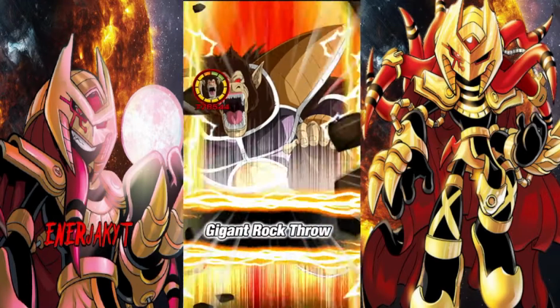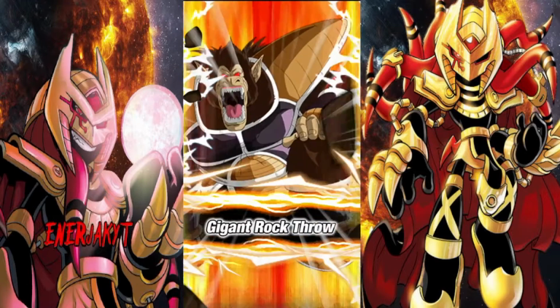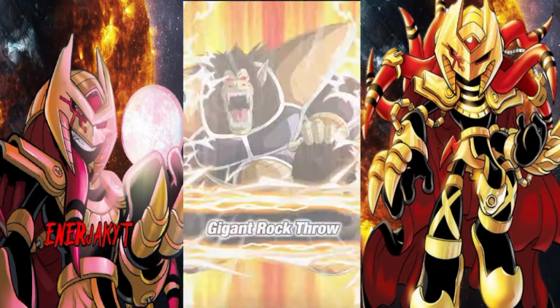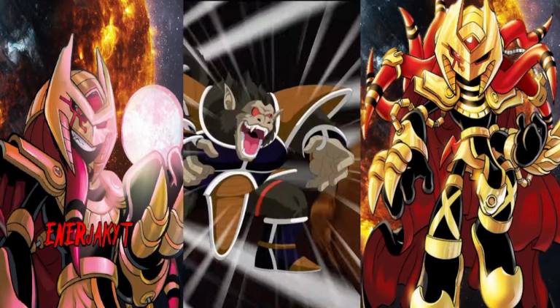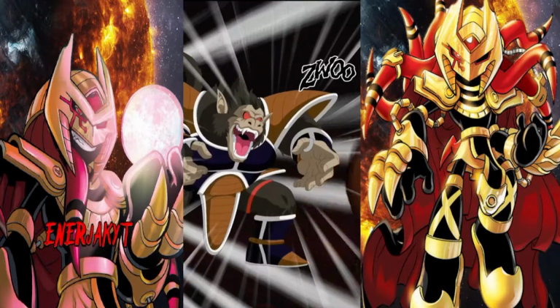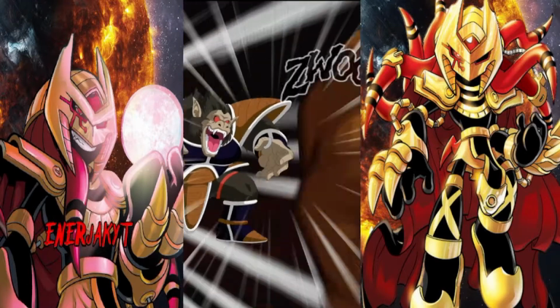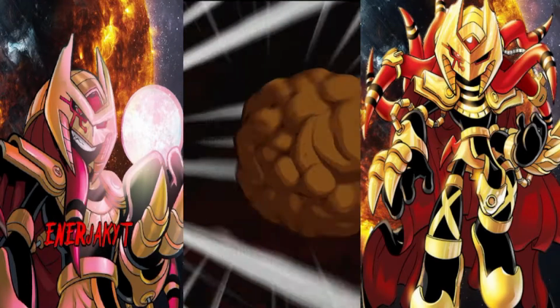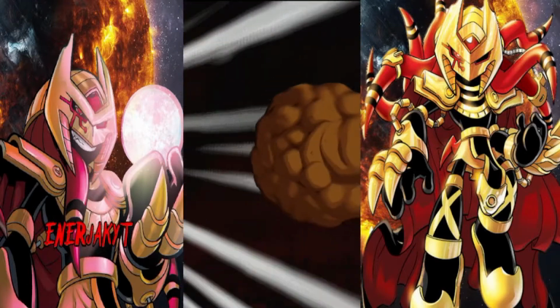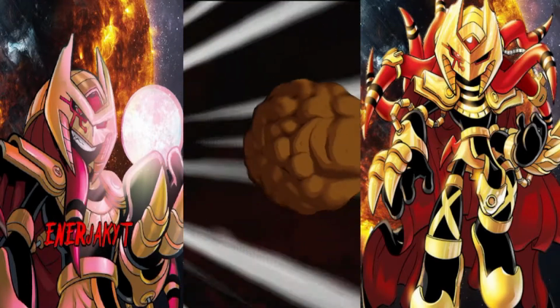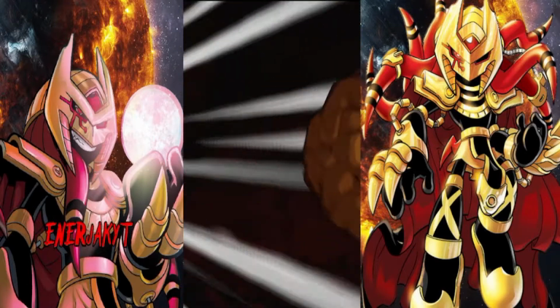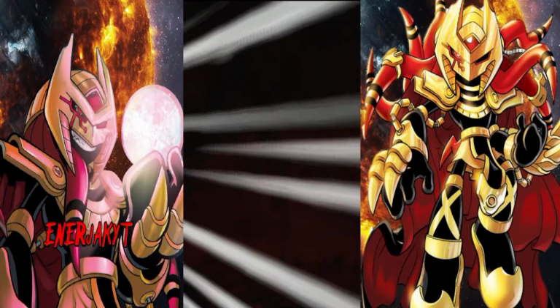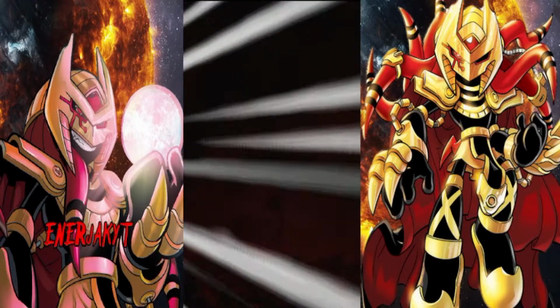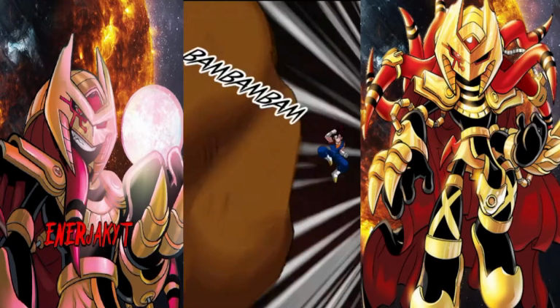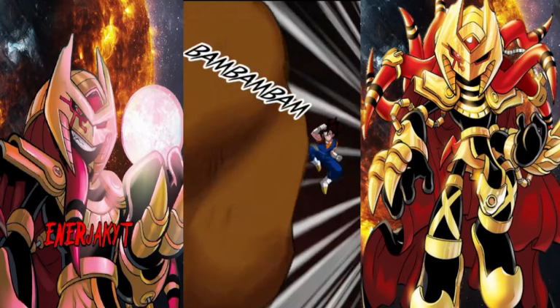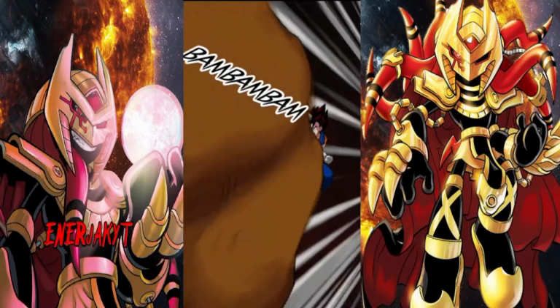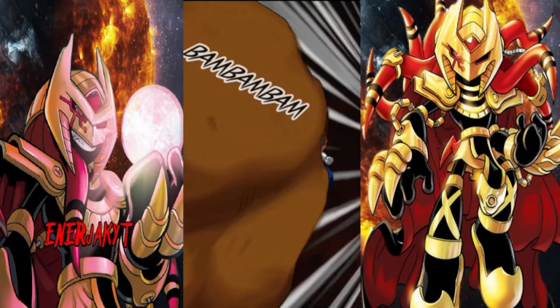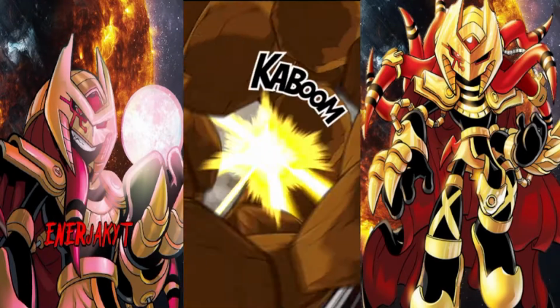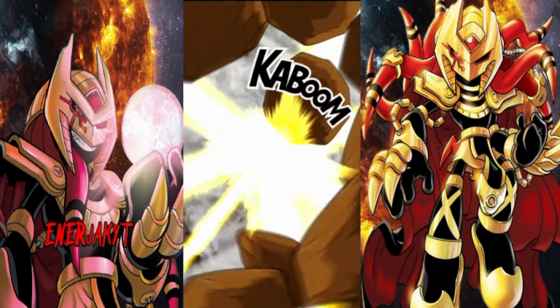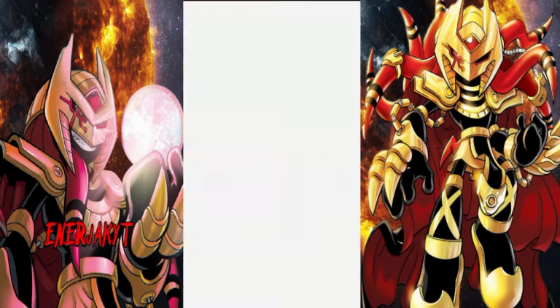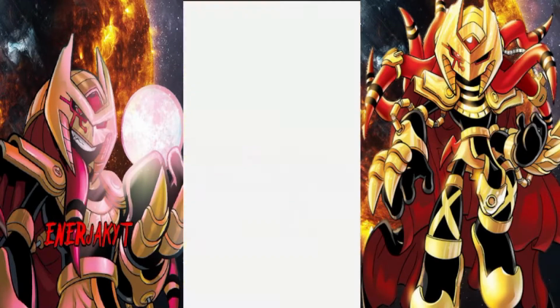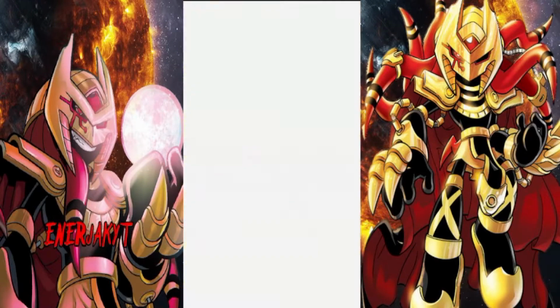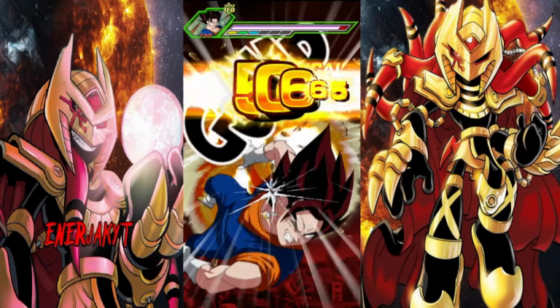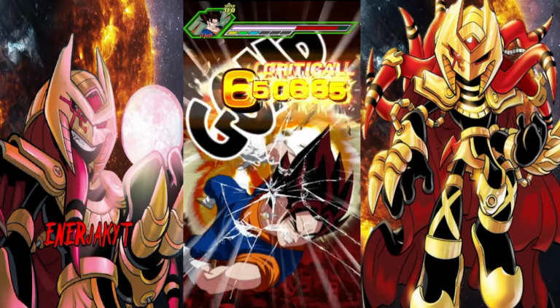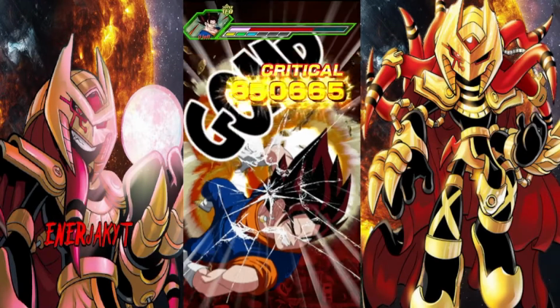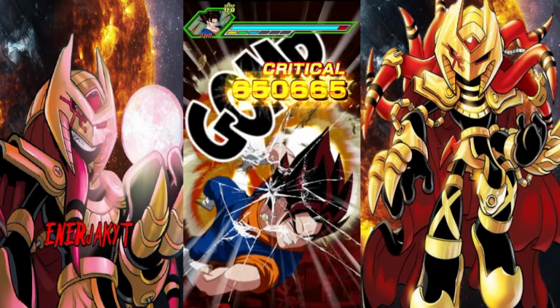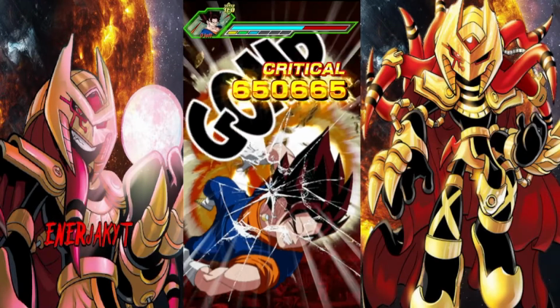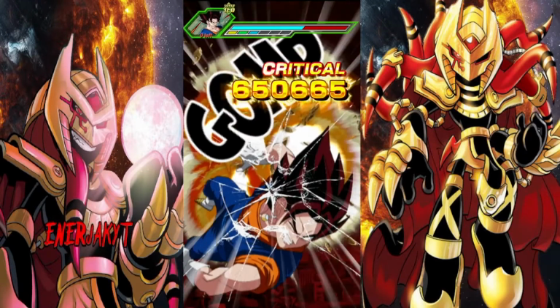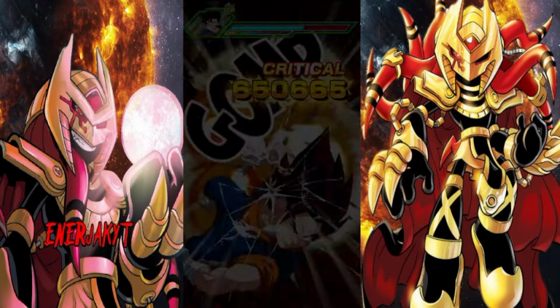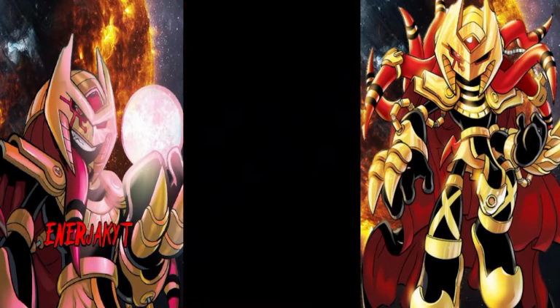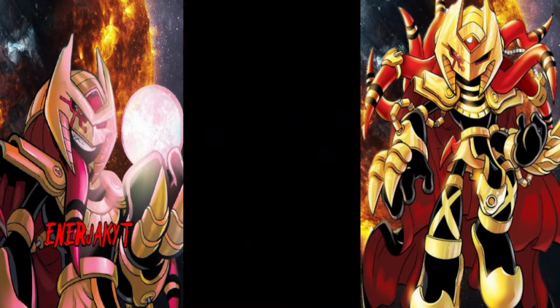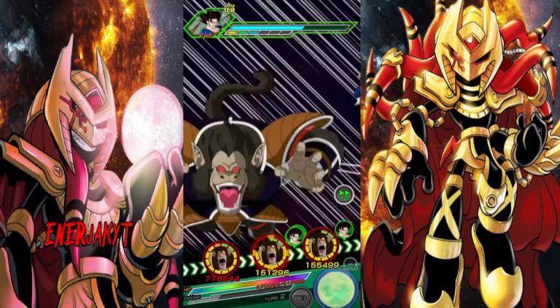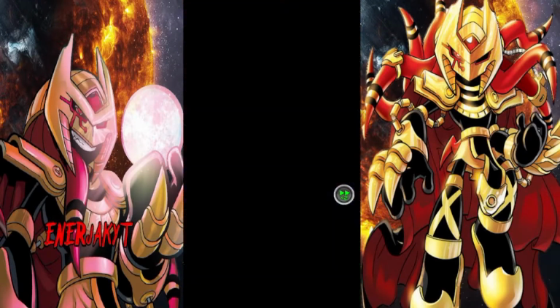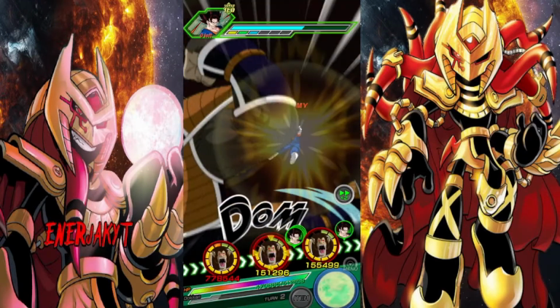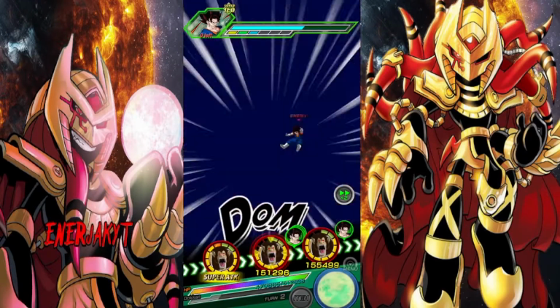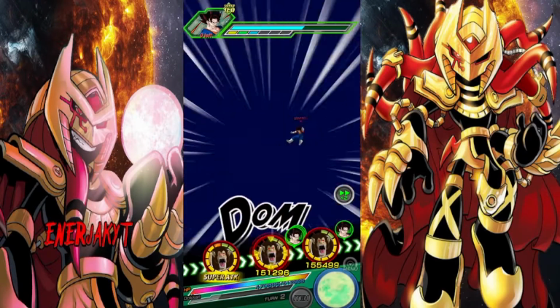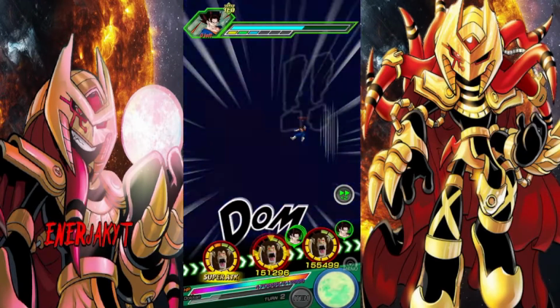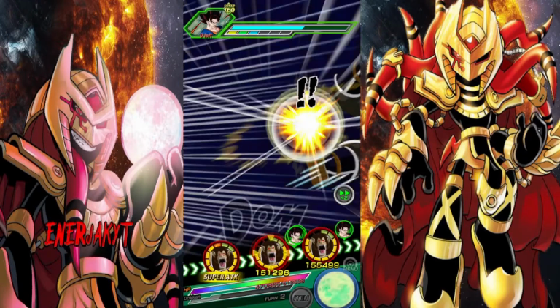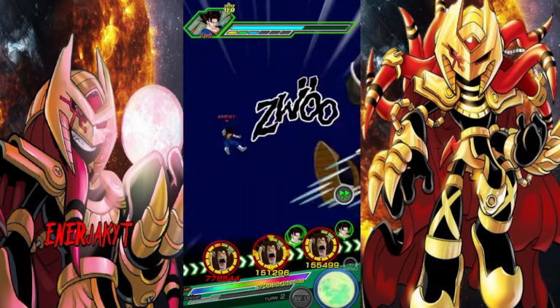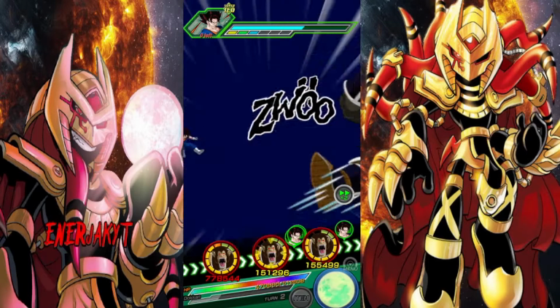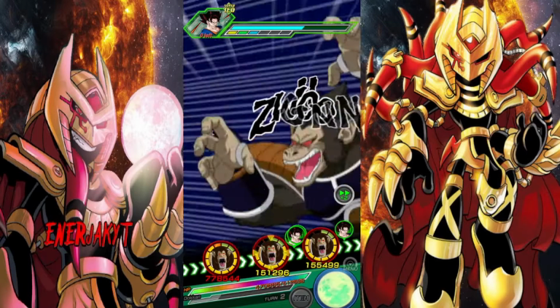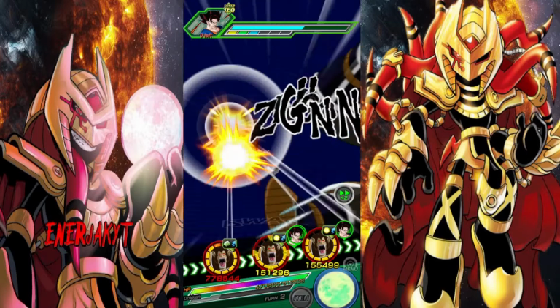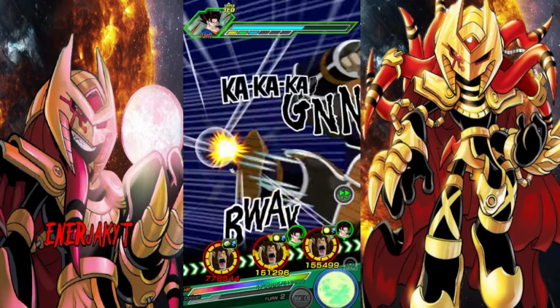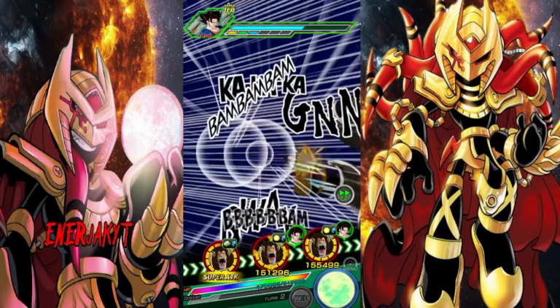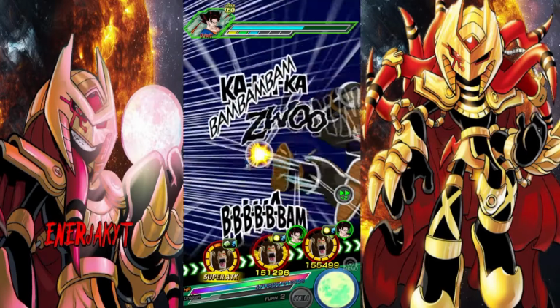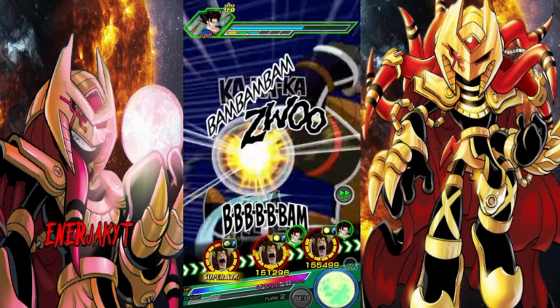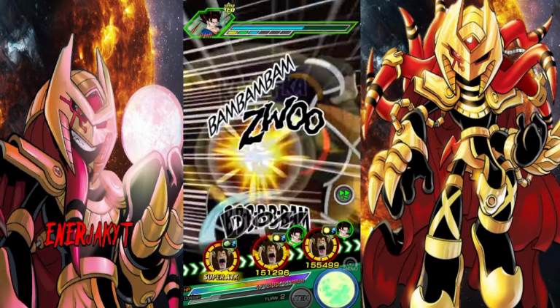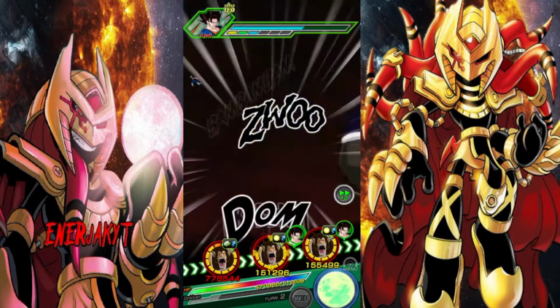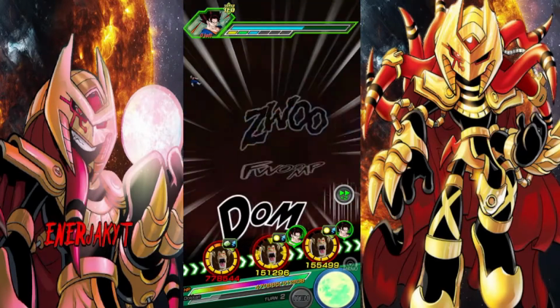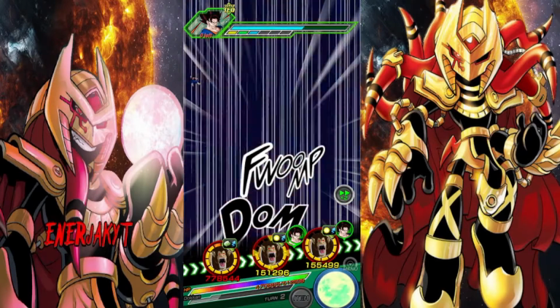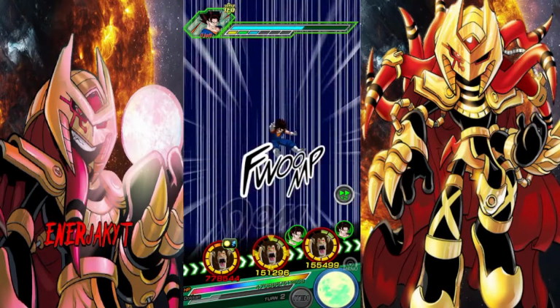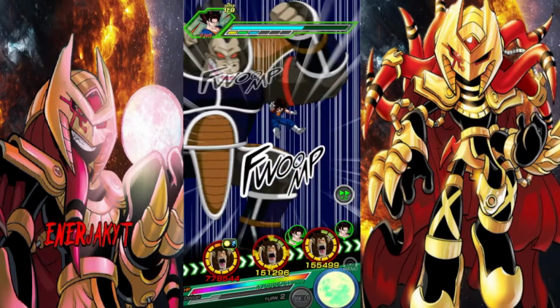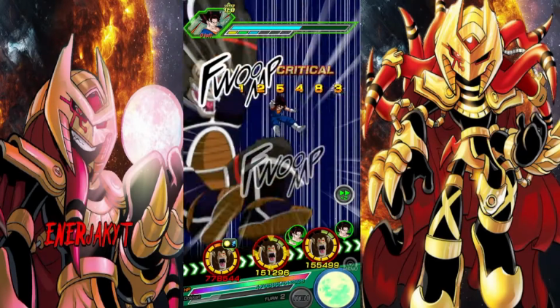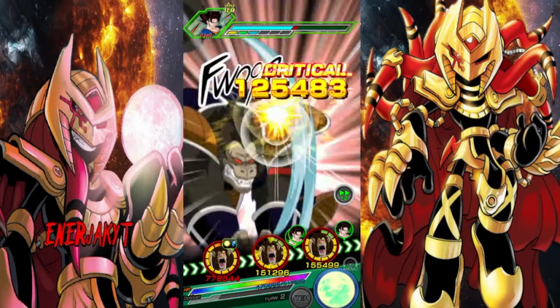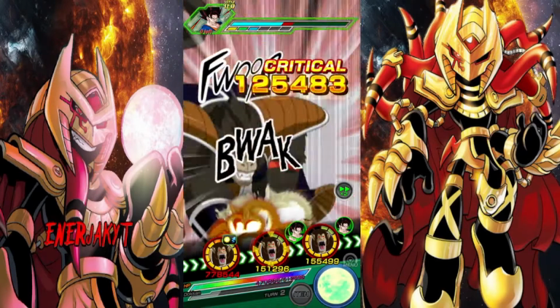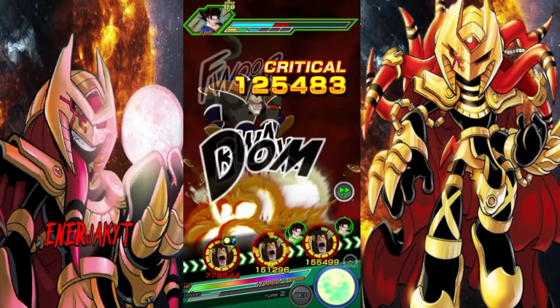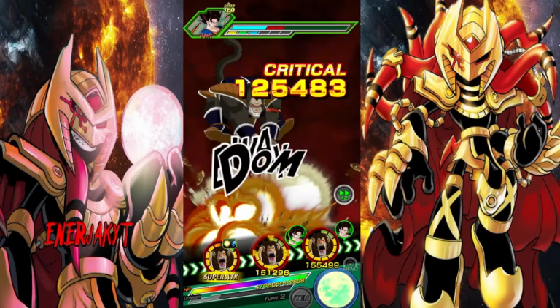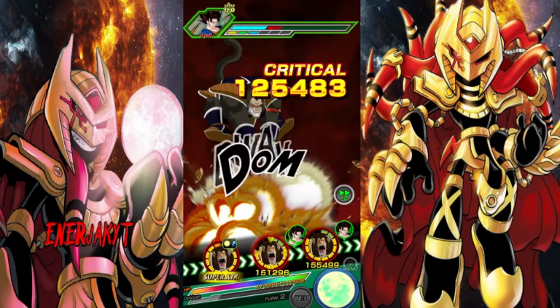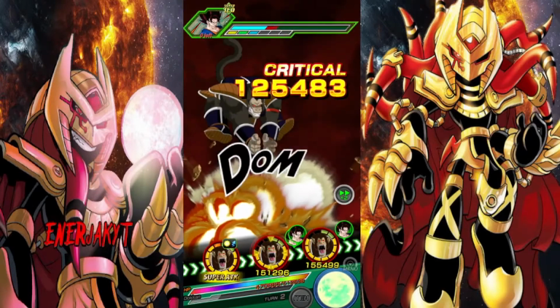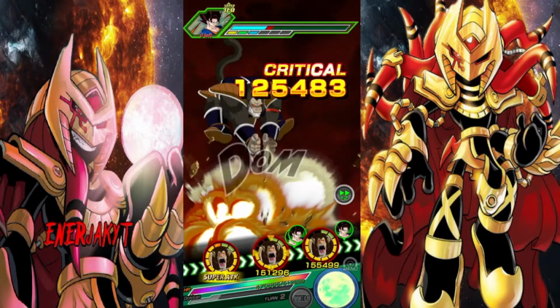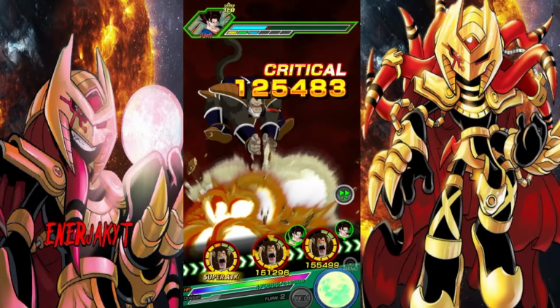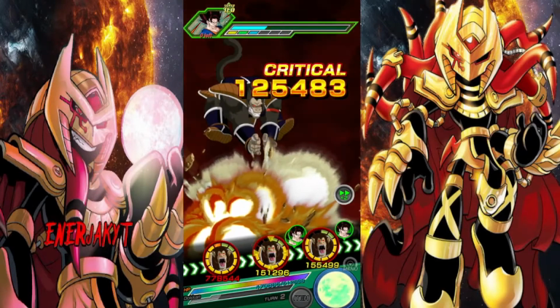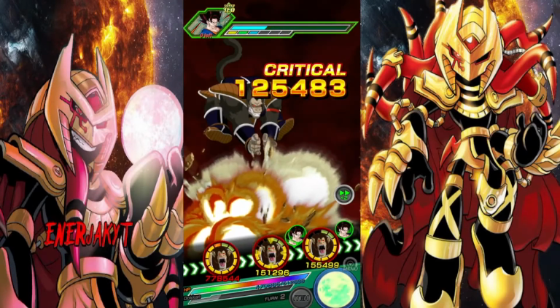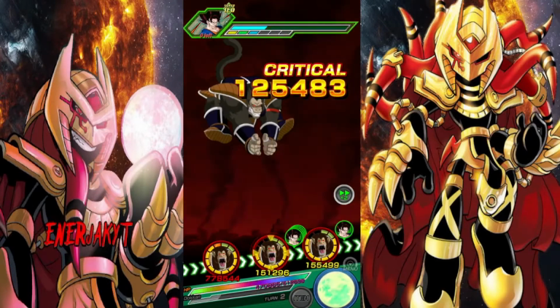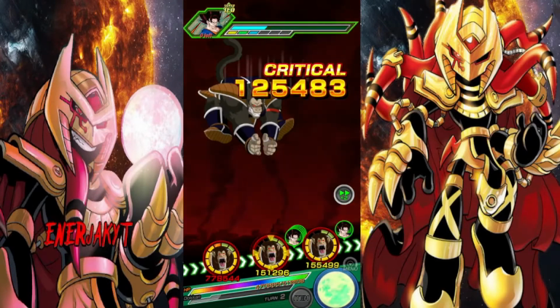We all know his giant form is not going to do that much damage. So what we can do is set up the field so we can get him a bunch of orbs. Because the thing about this Great Ape Raditz is that he's a nuking unit. I'm running him on Goku Family right now.